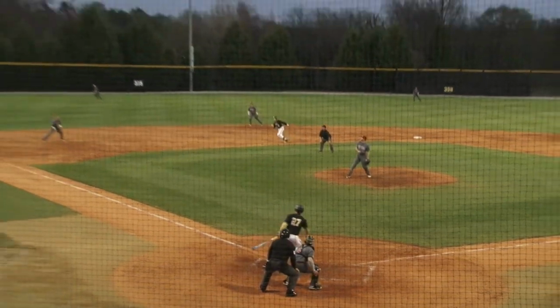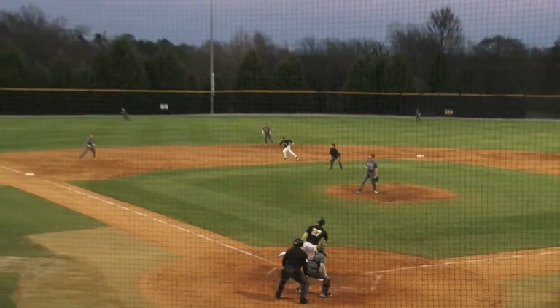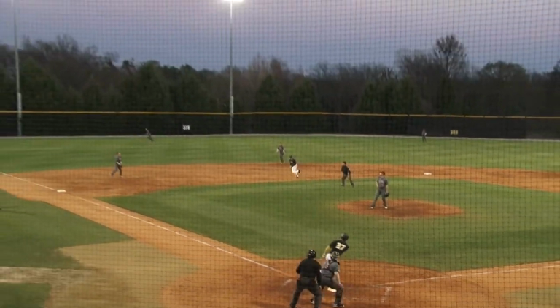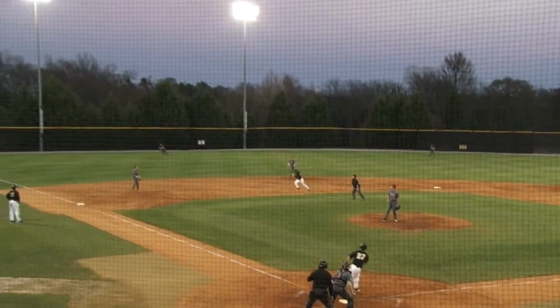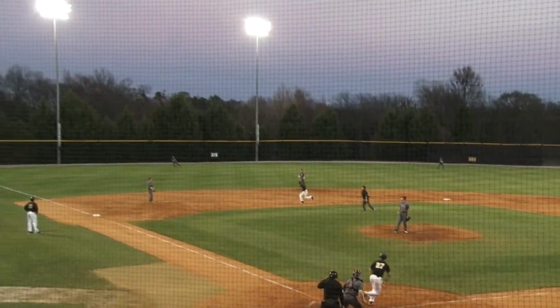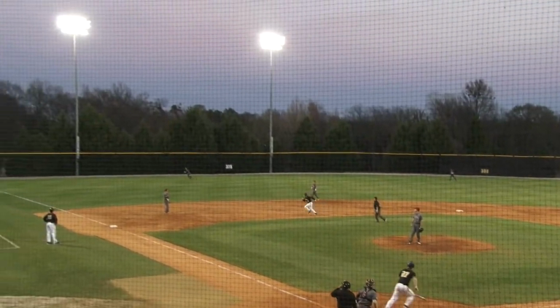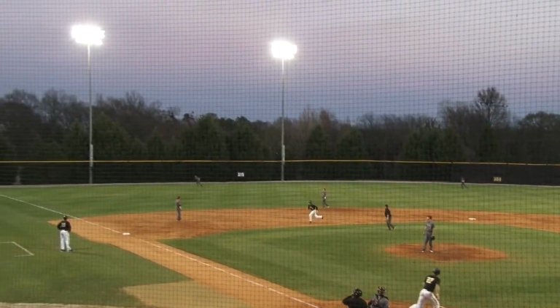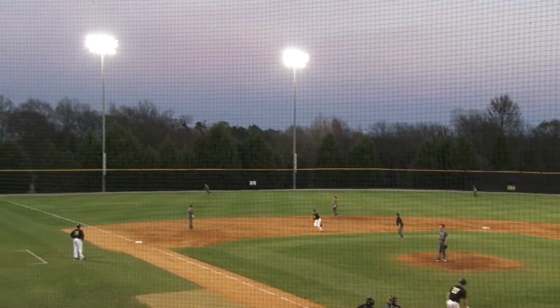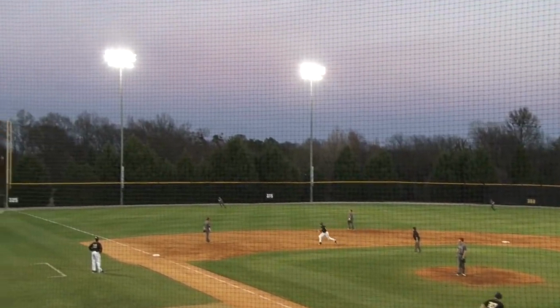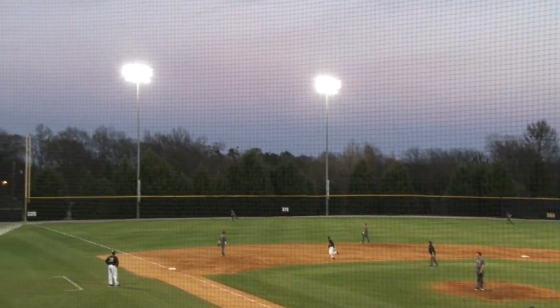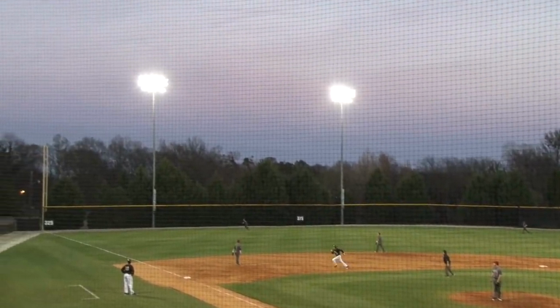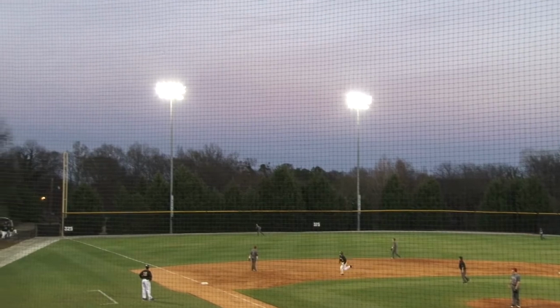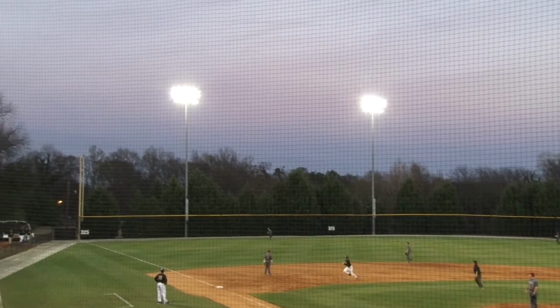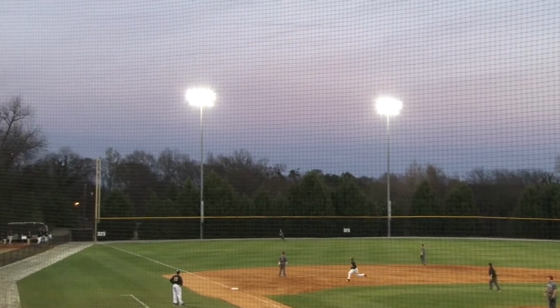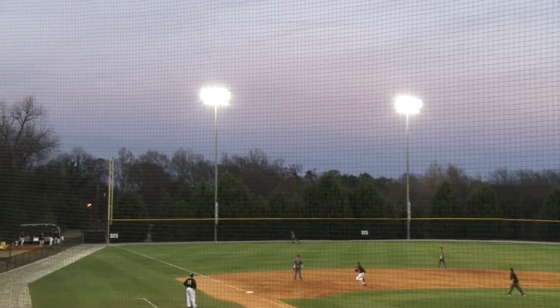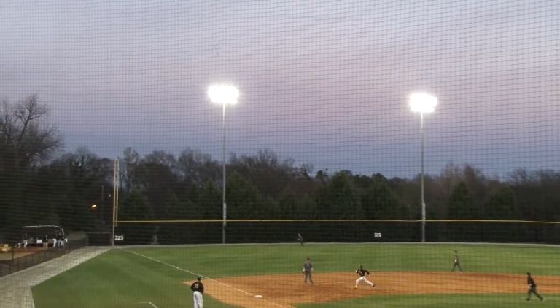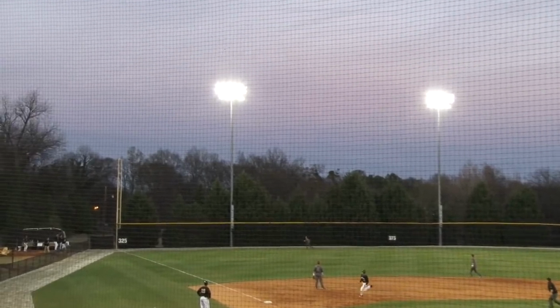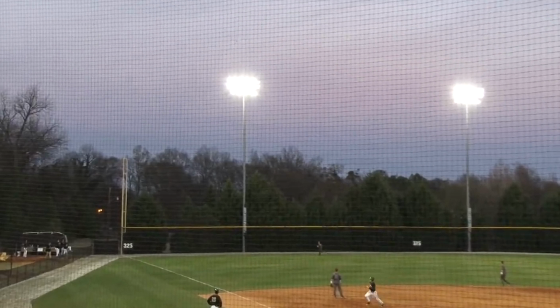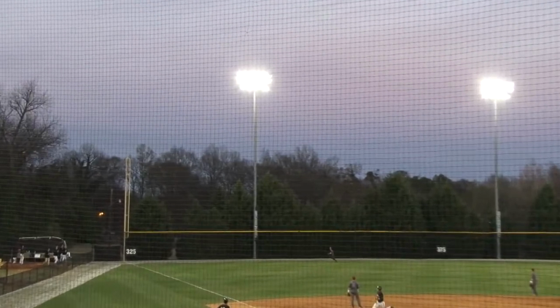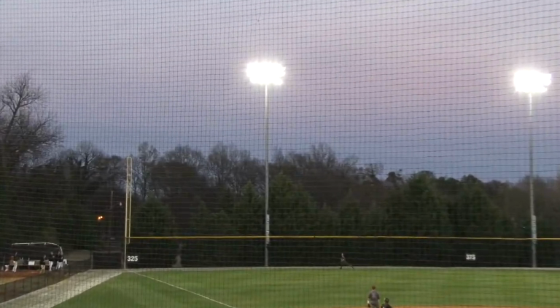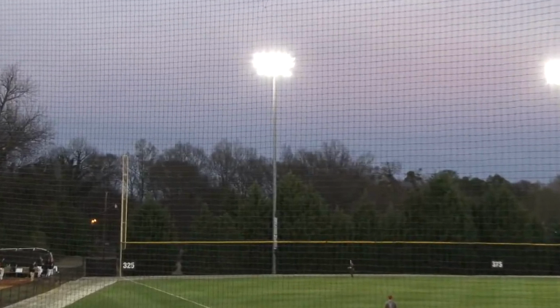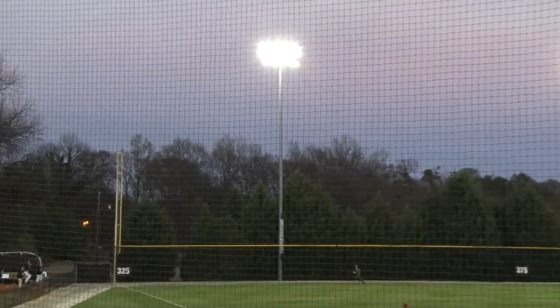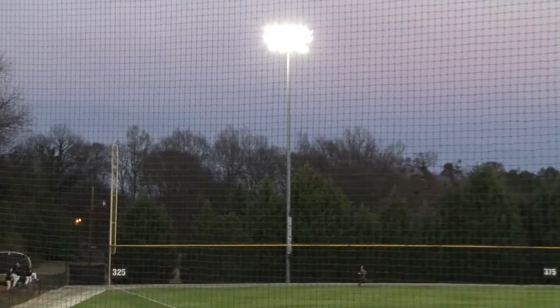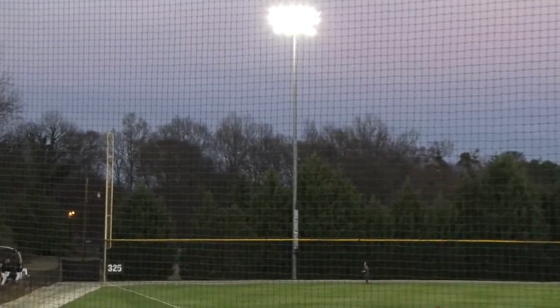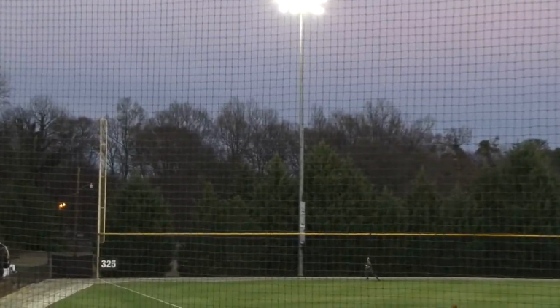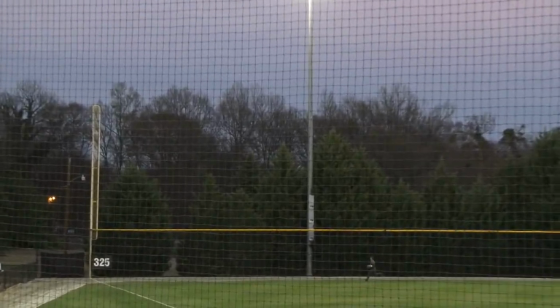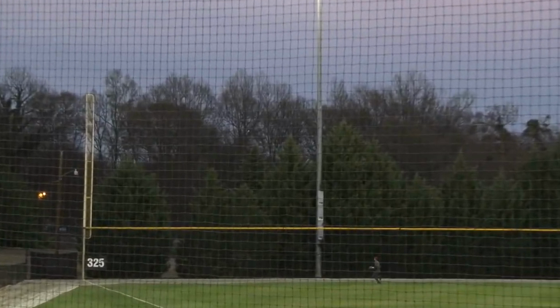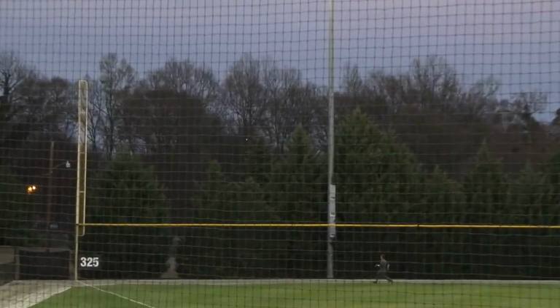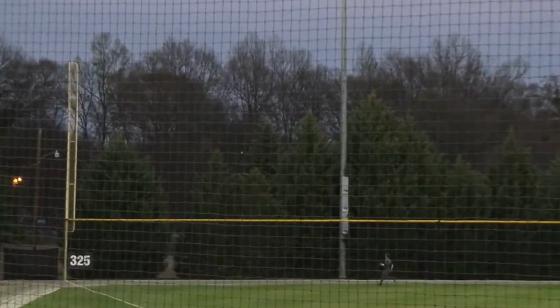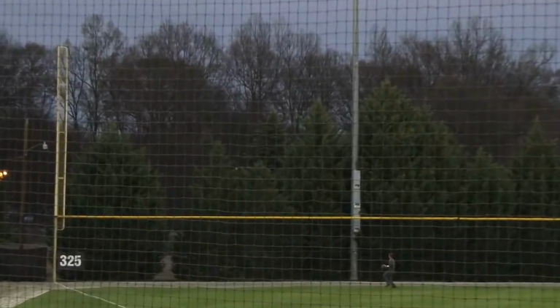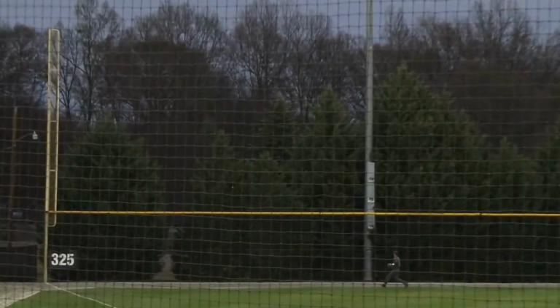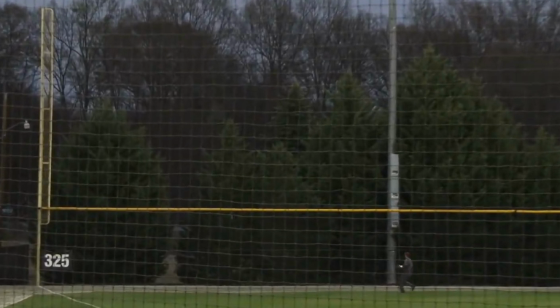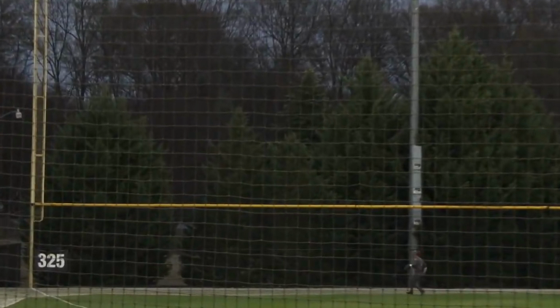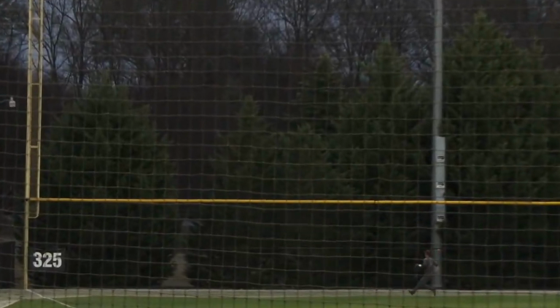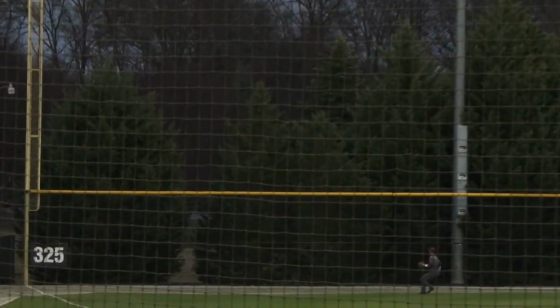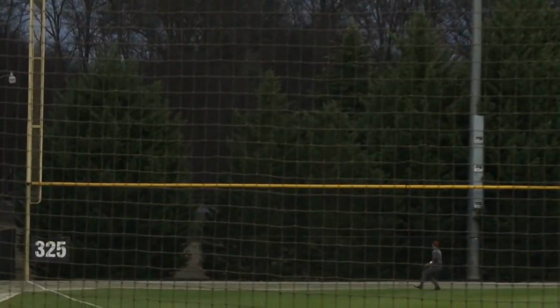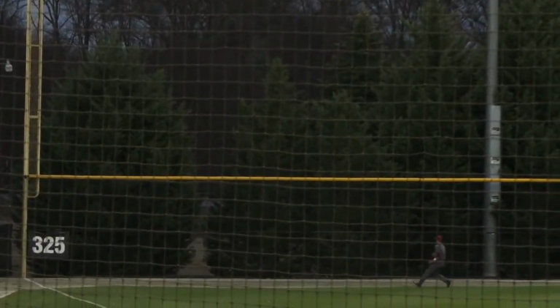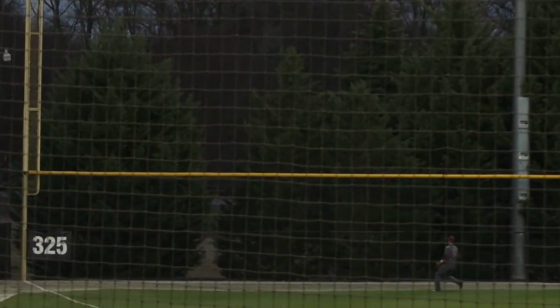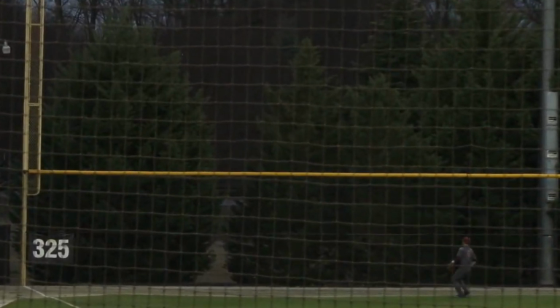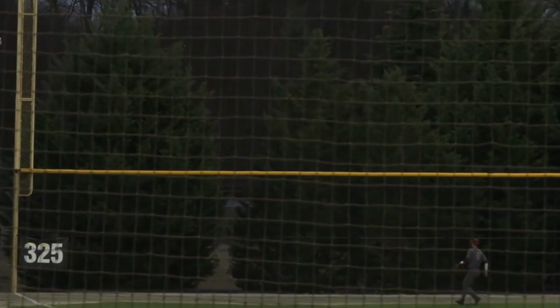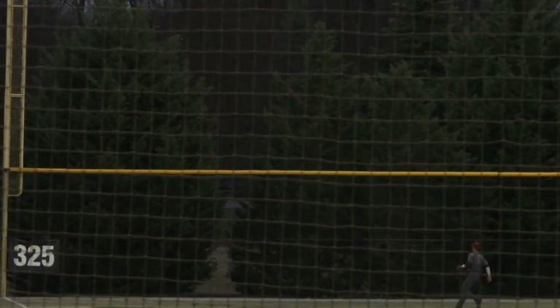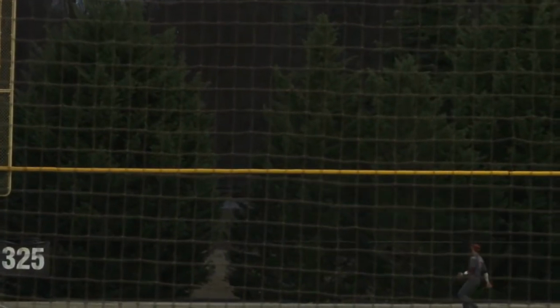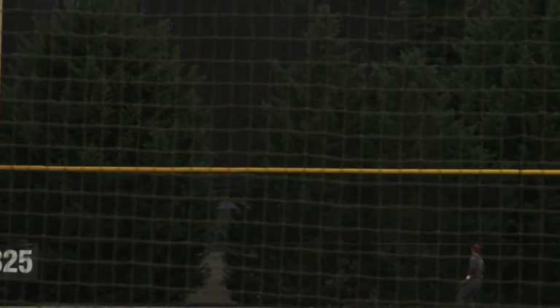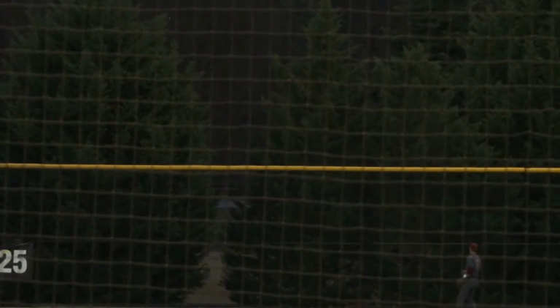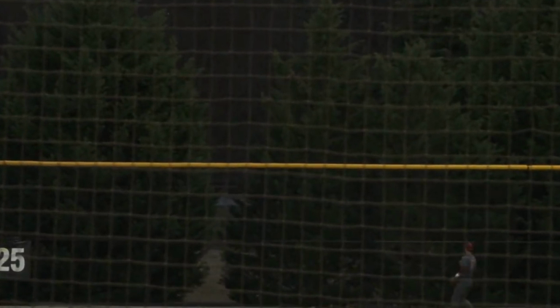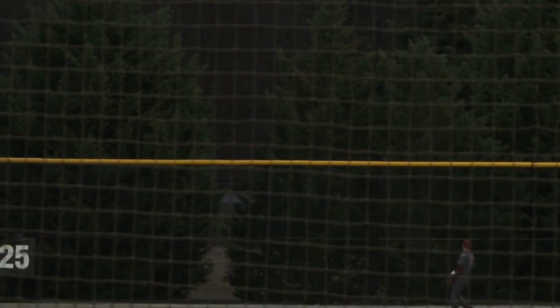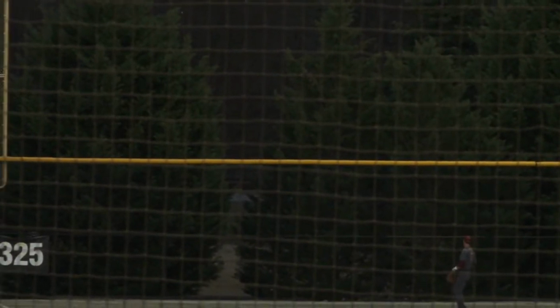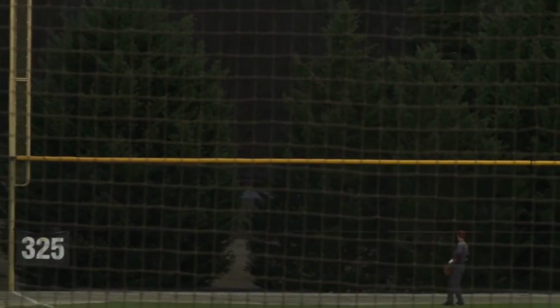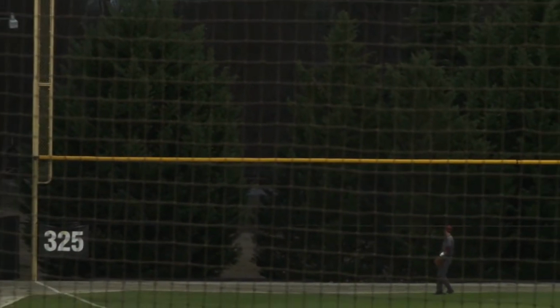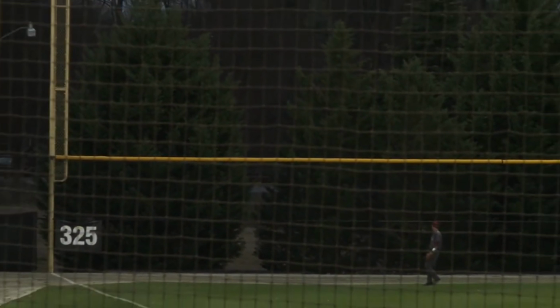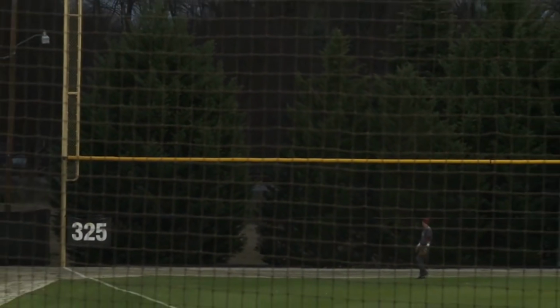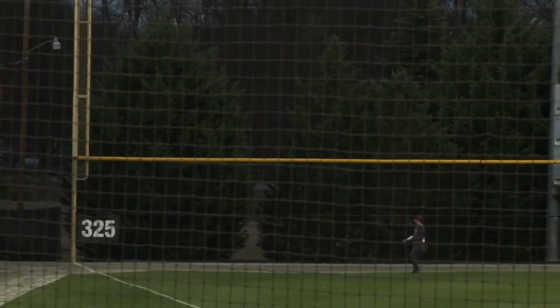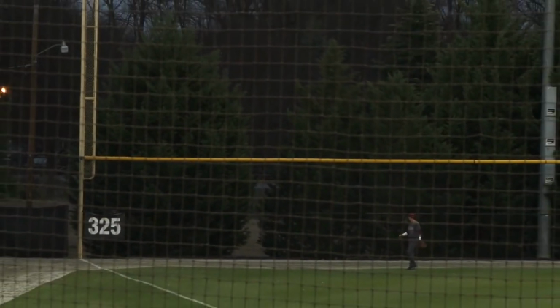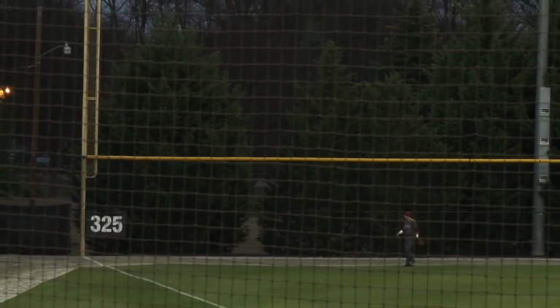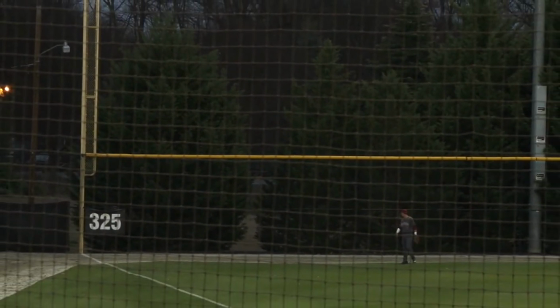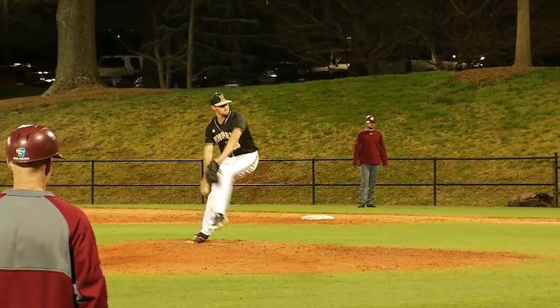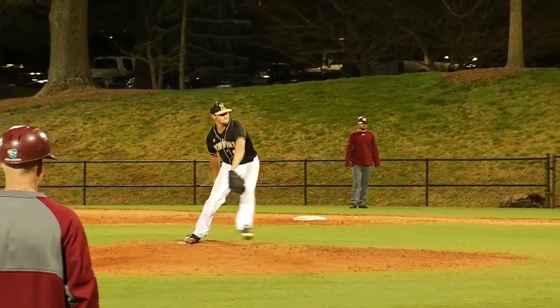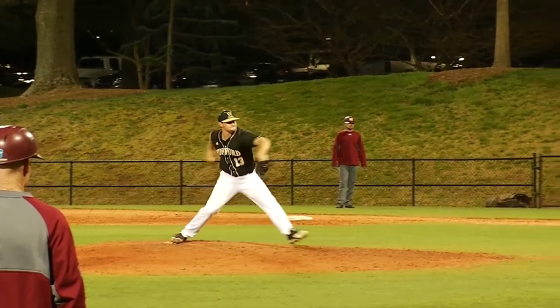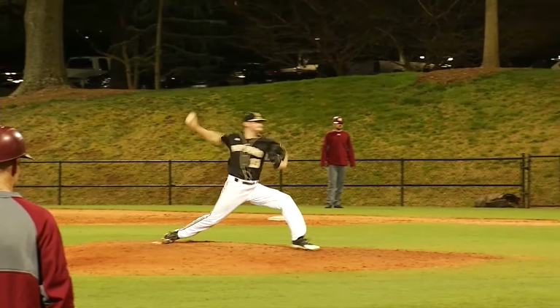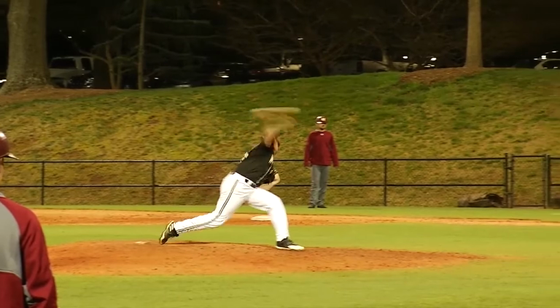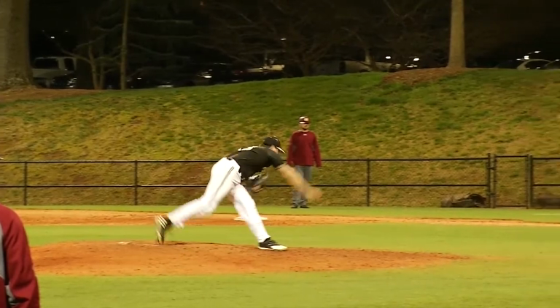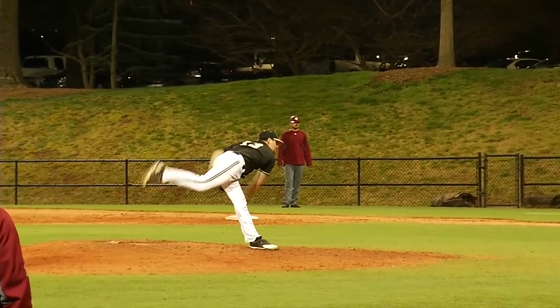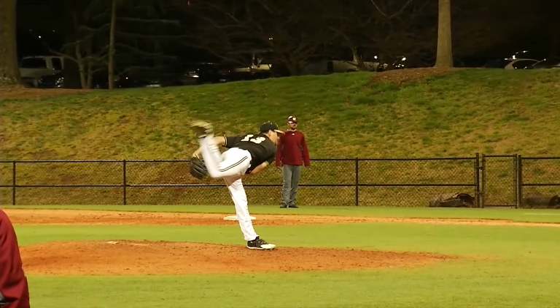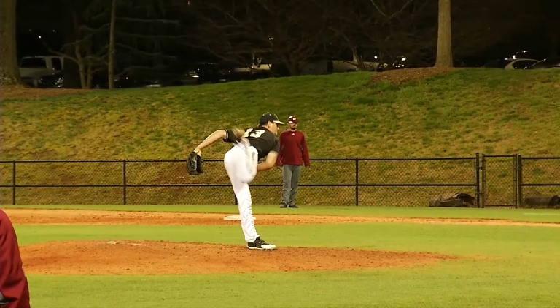Swing and a fly ball, deep left field. Mulkey looking up and that ball is gone.